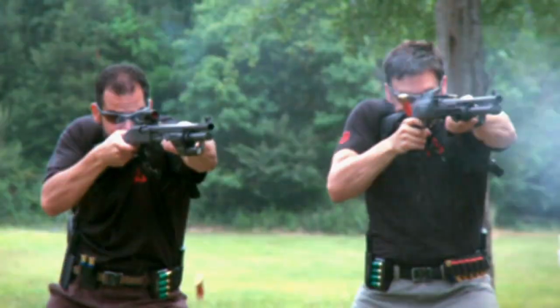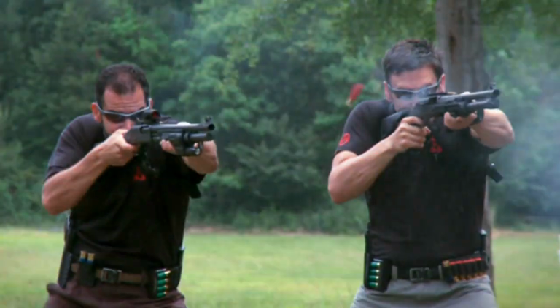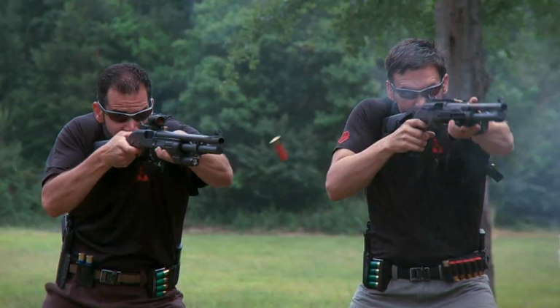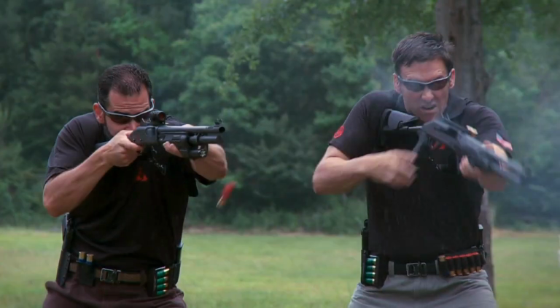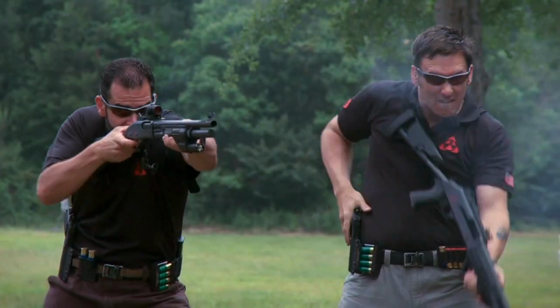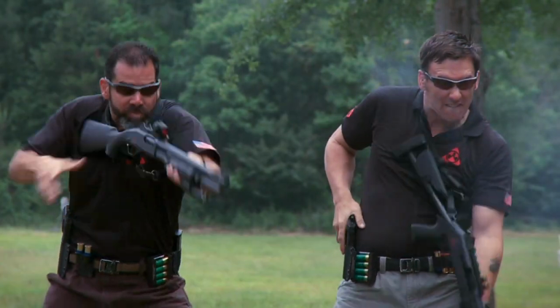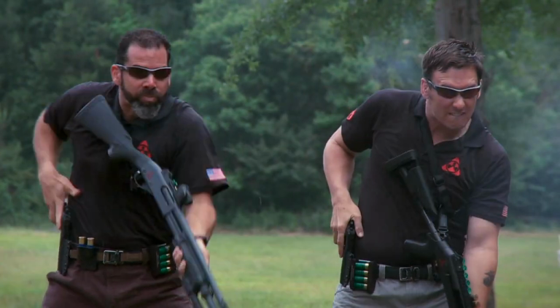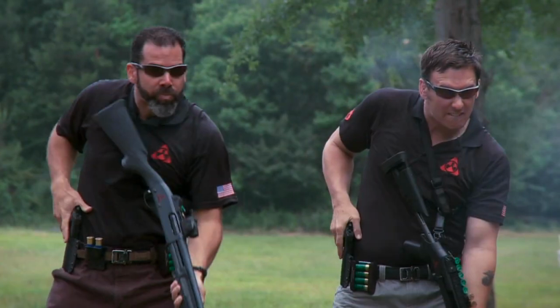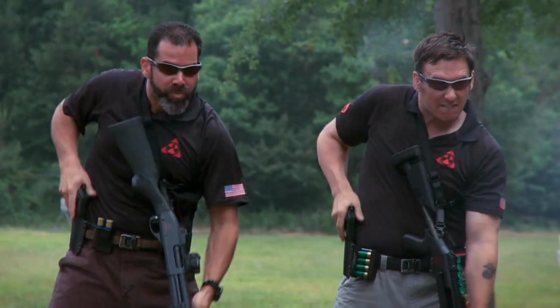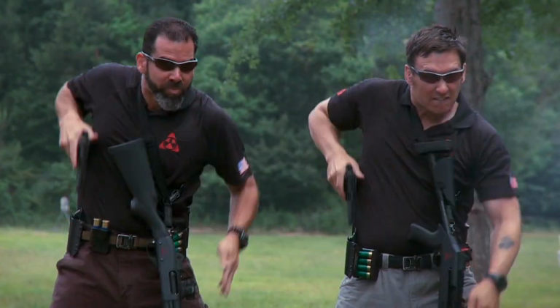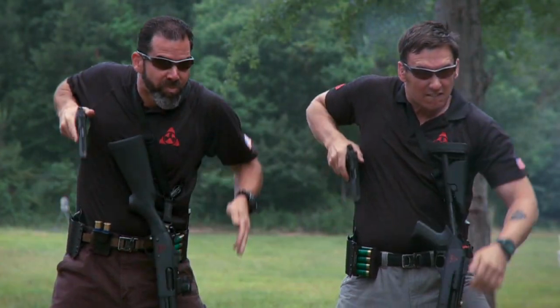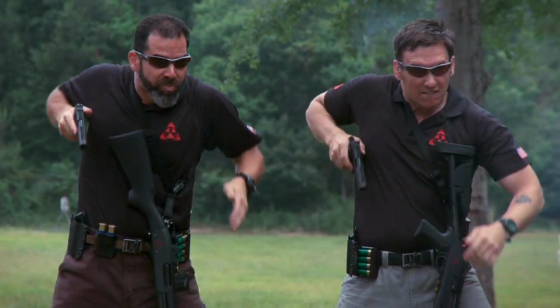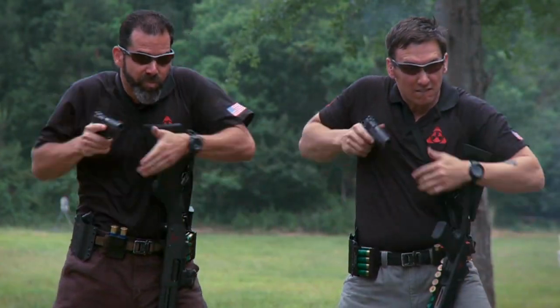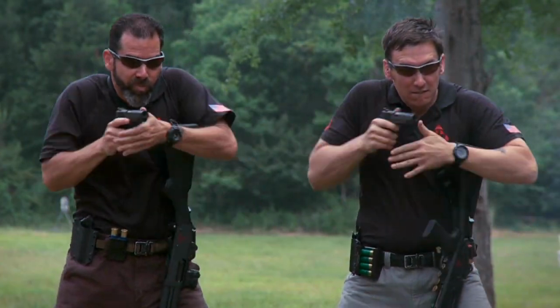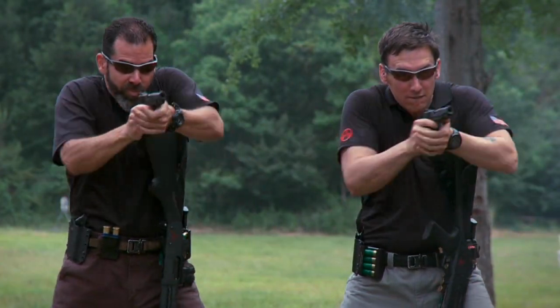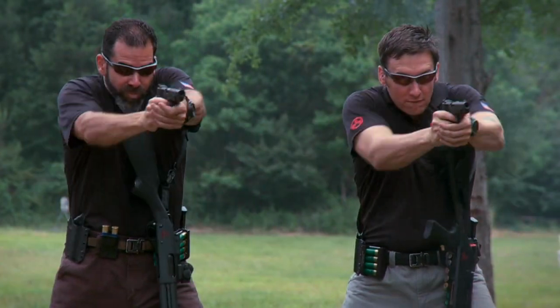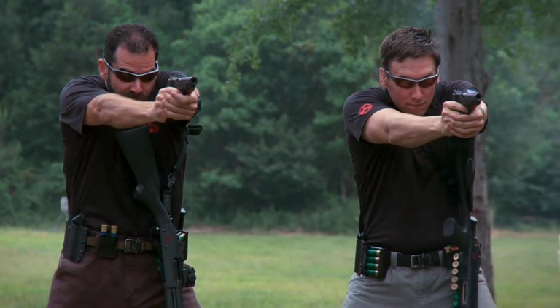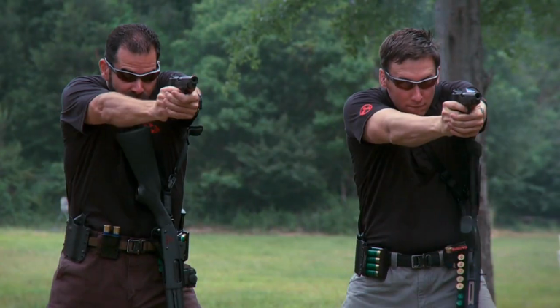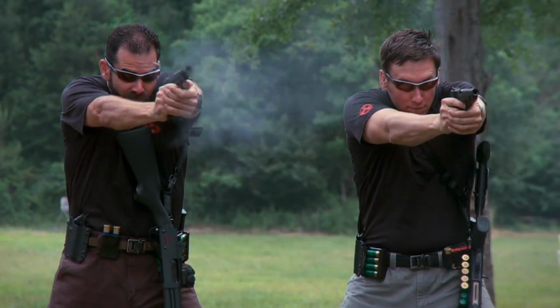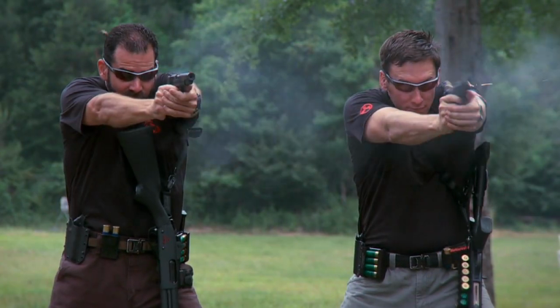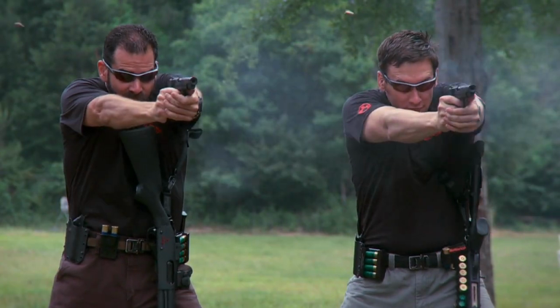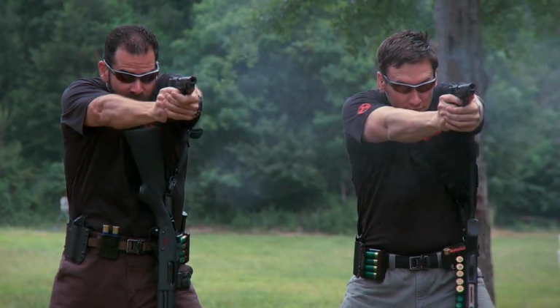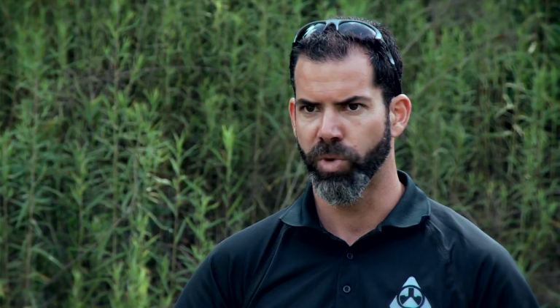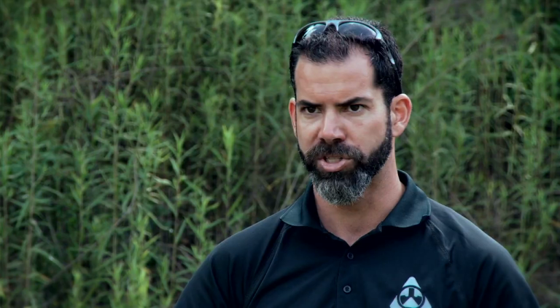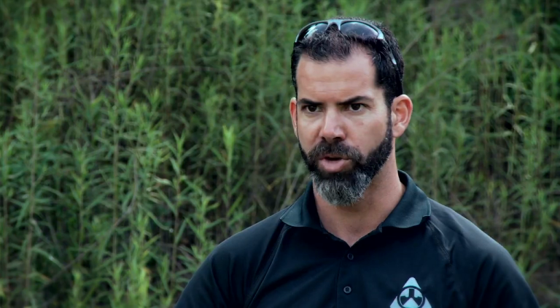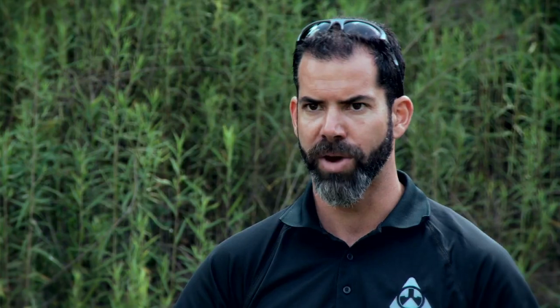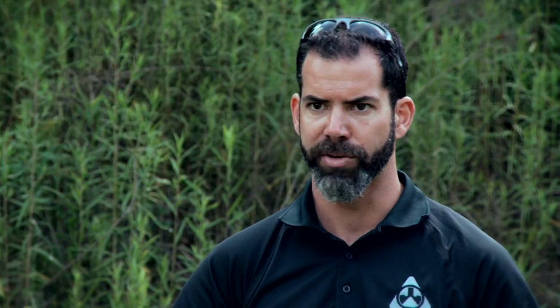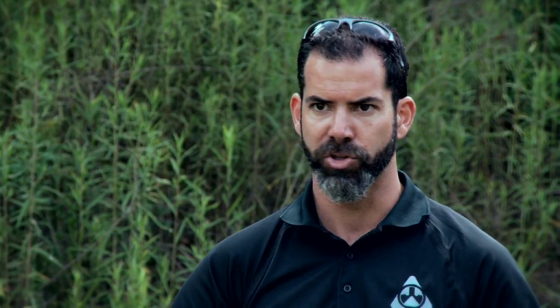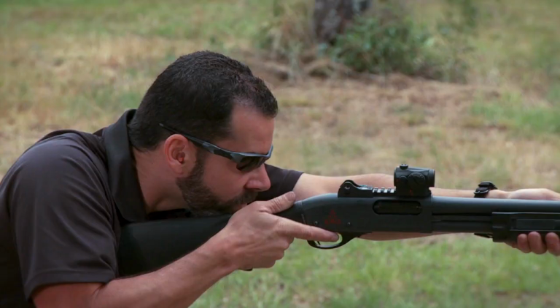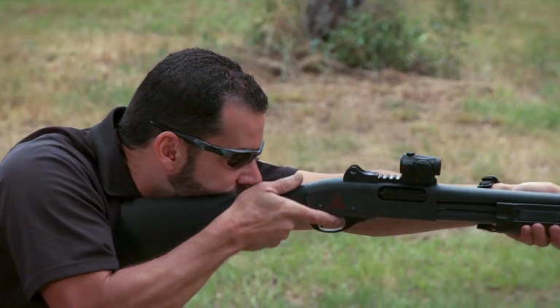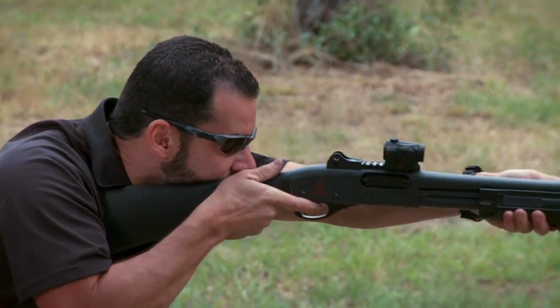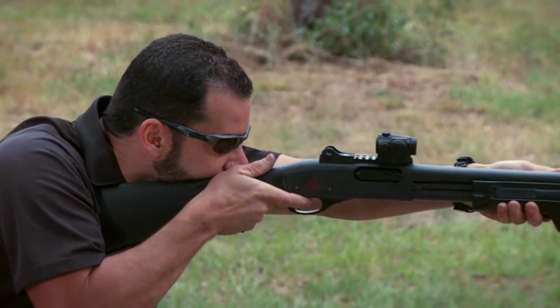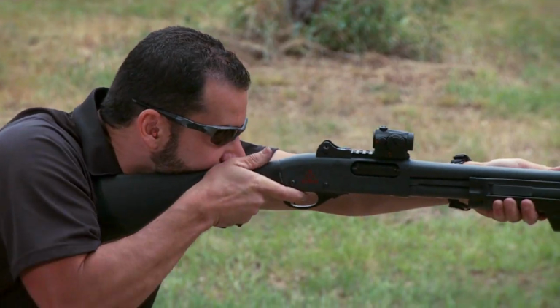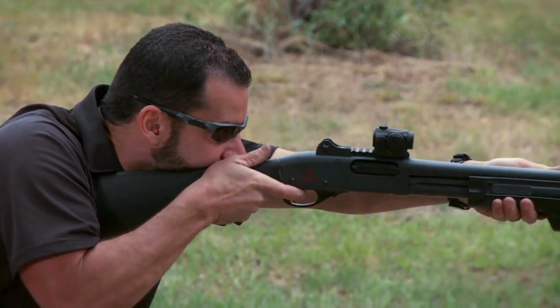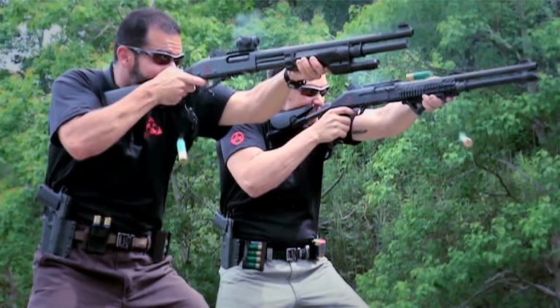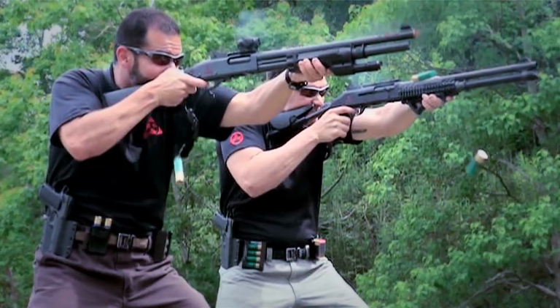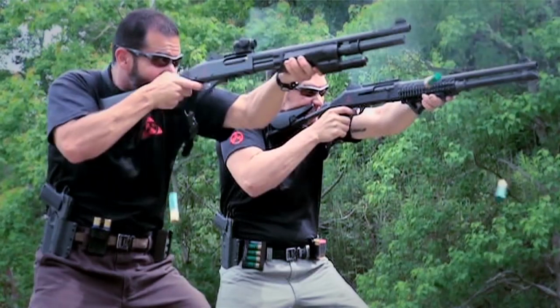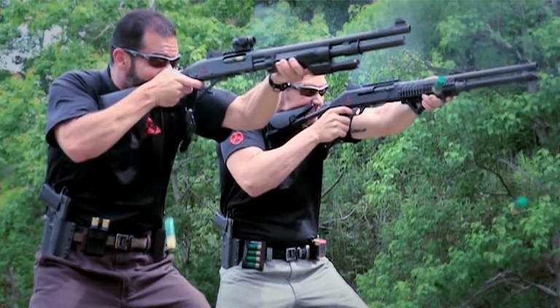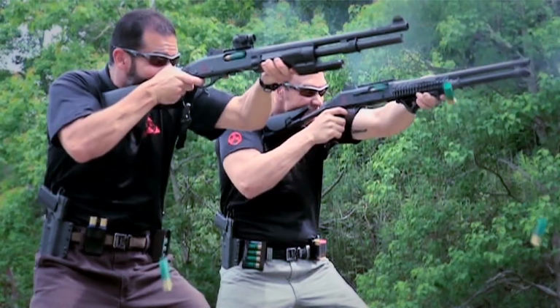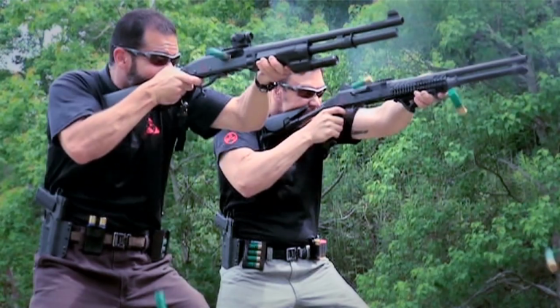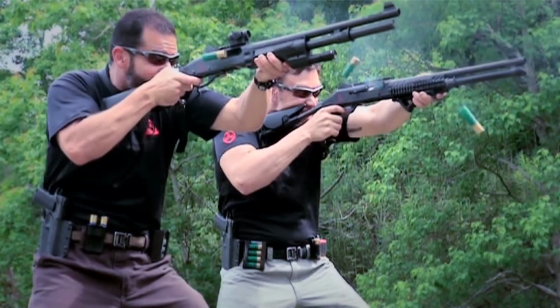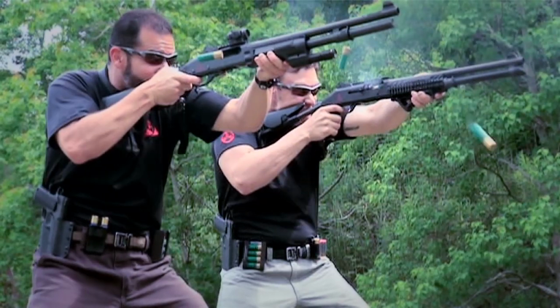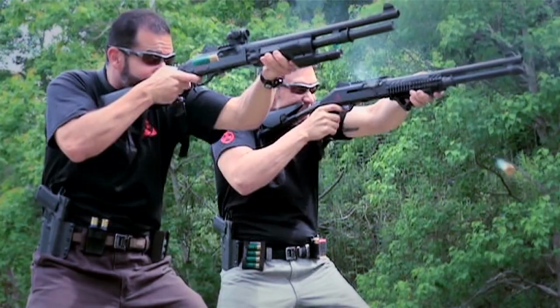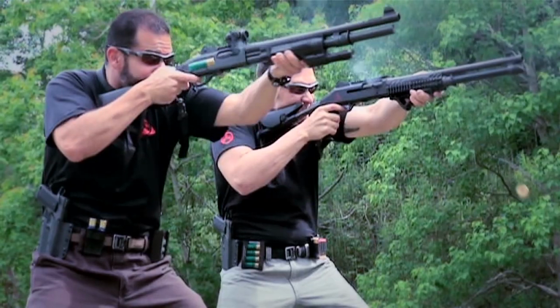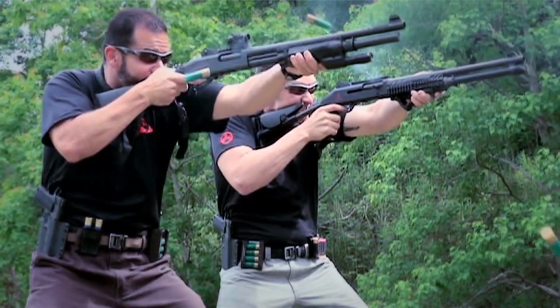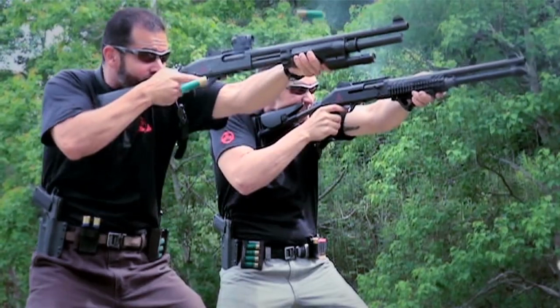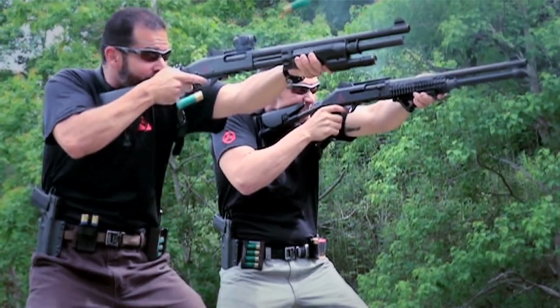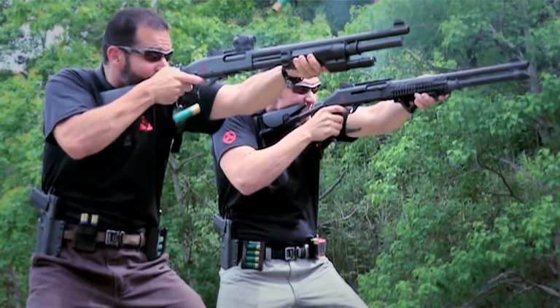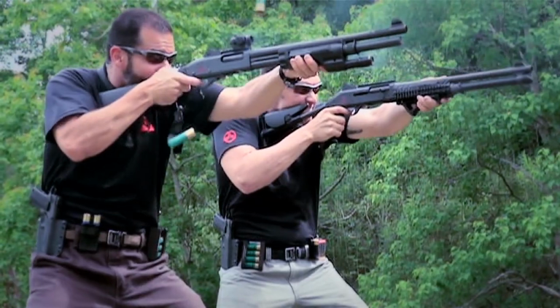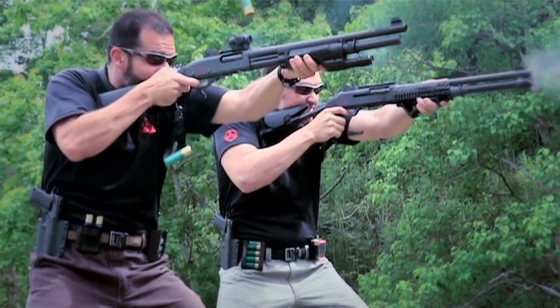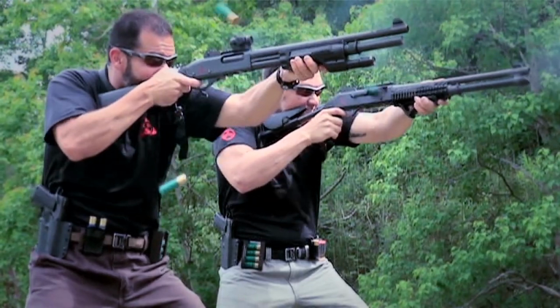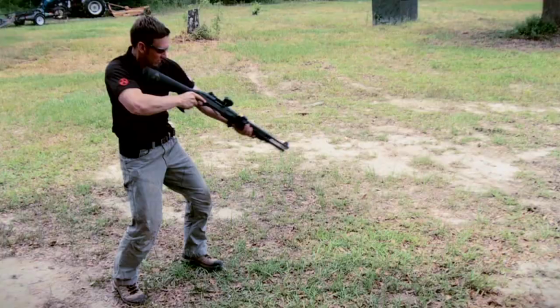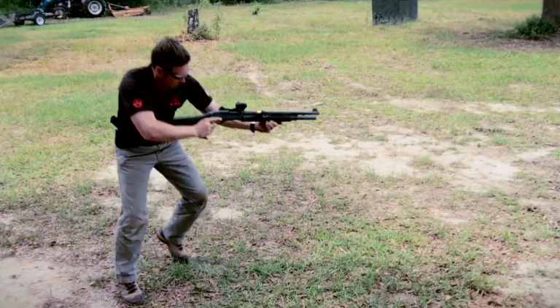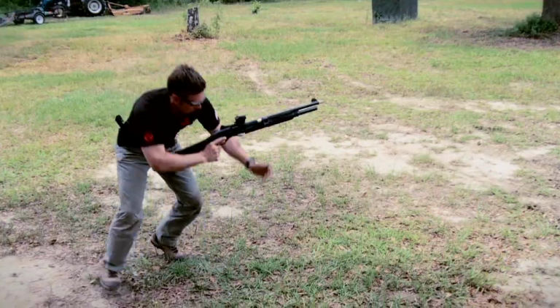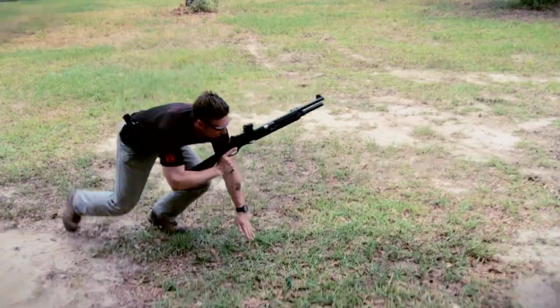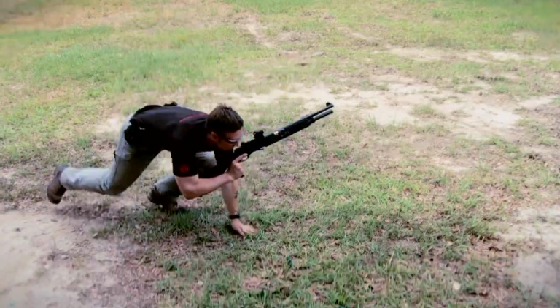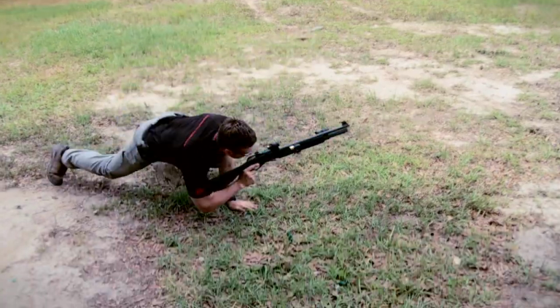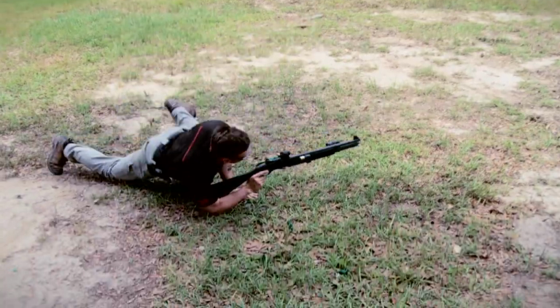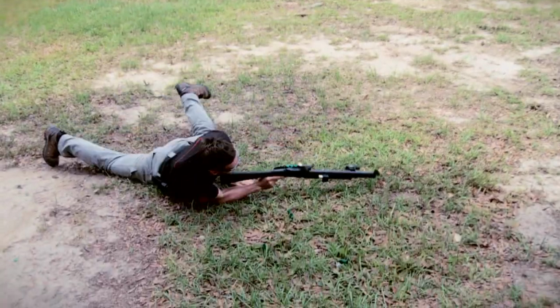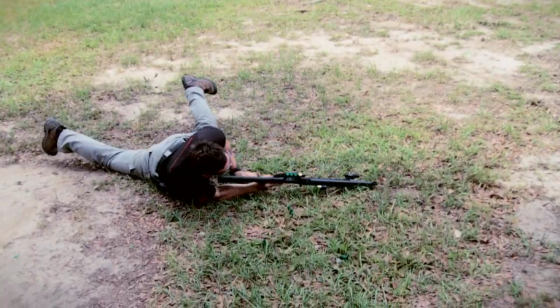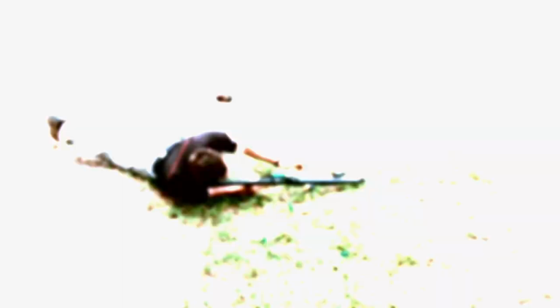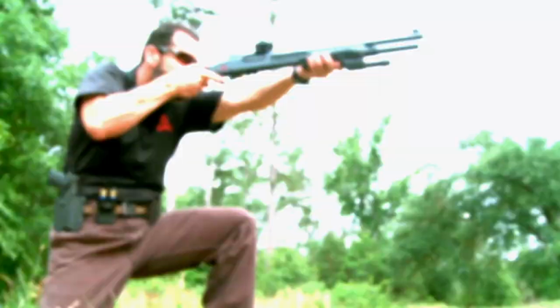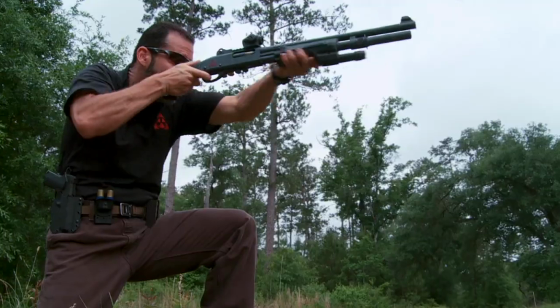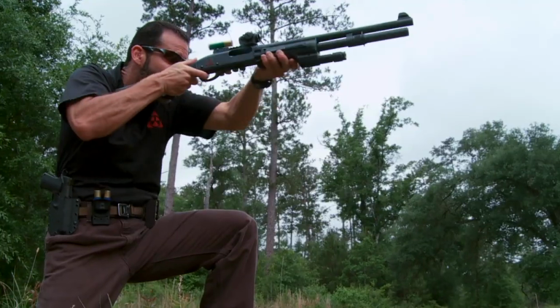Carrying a pistol or sub-gun doesn't bother us whatsoever. But 12 gauge — I really have to play with that a lot. It's not just point-and-shoot.